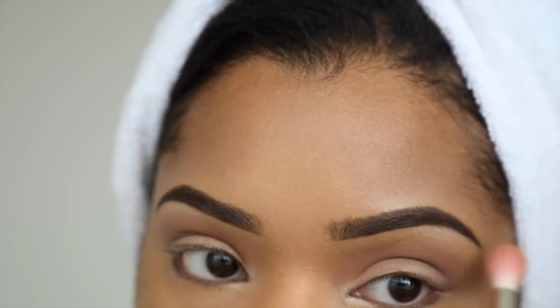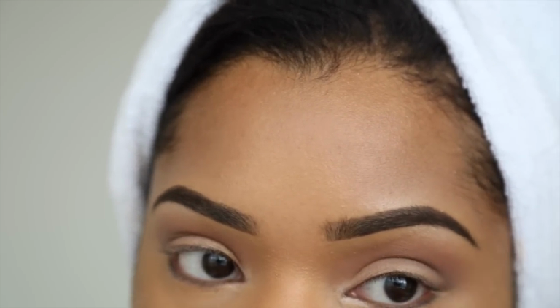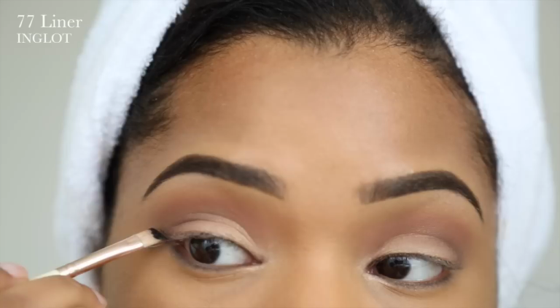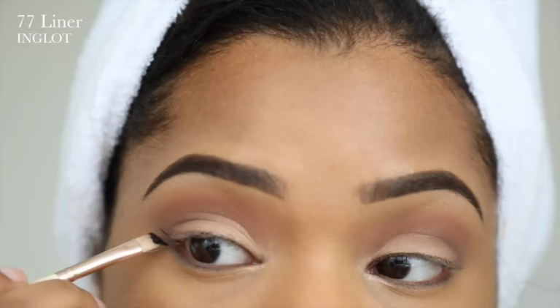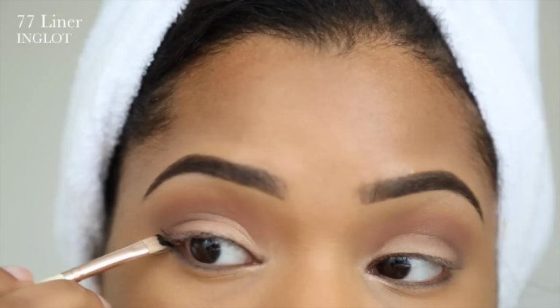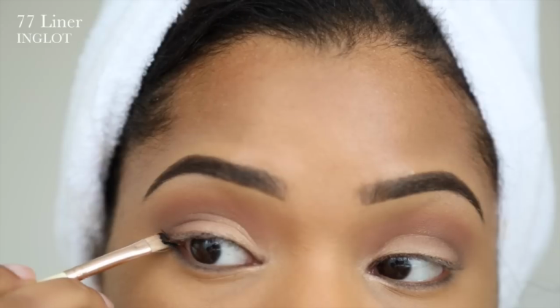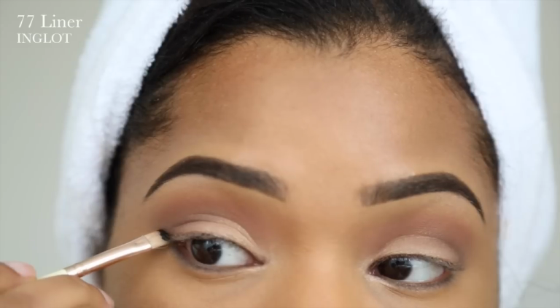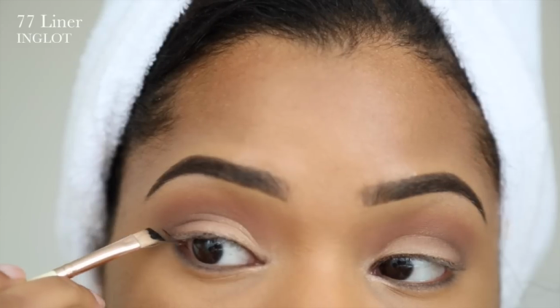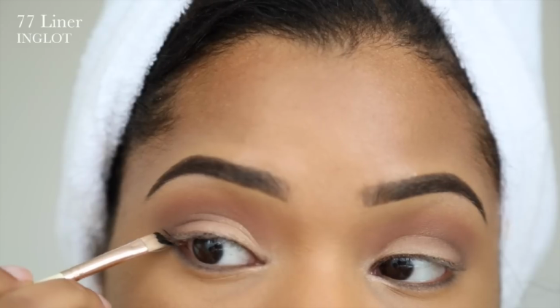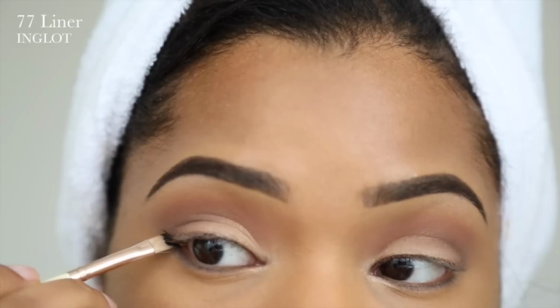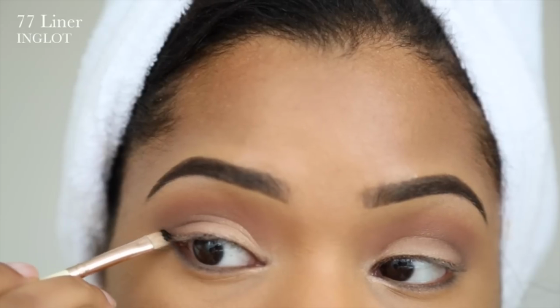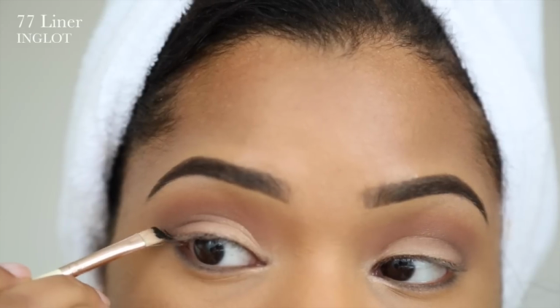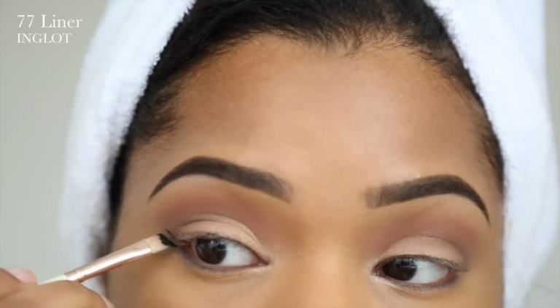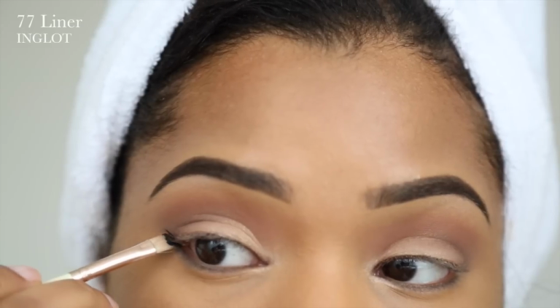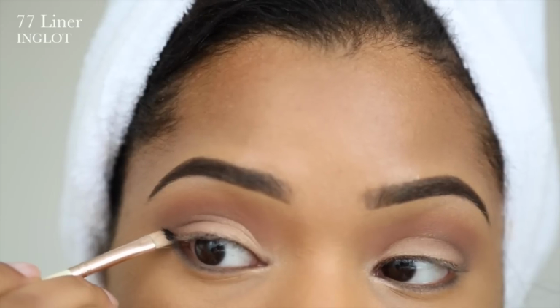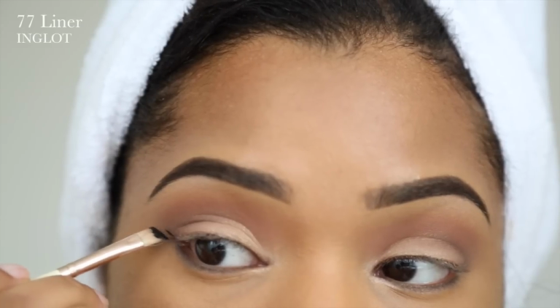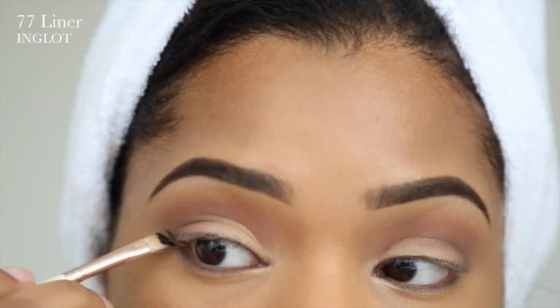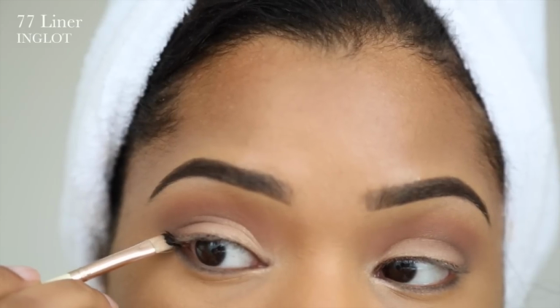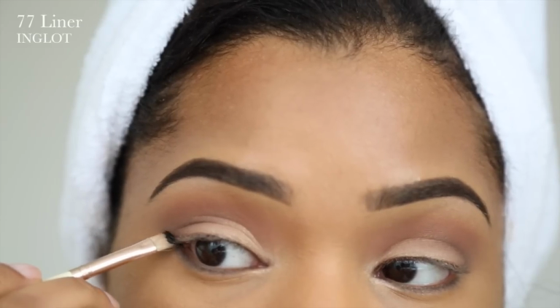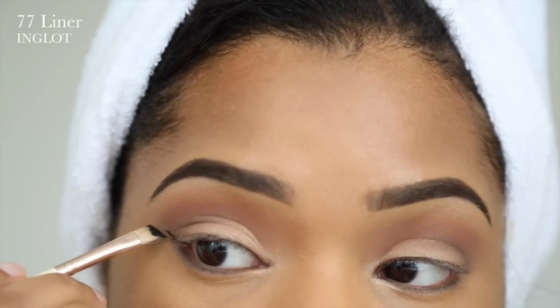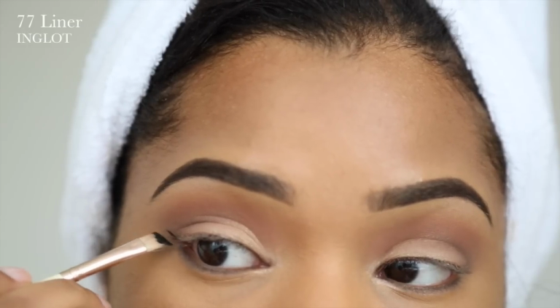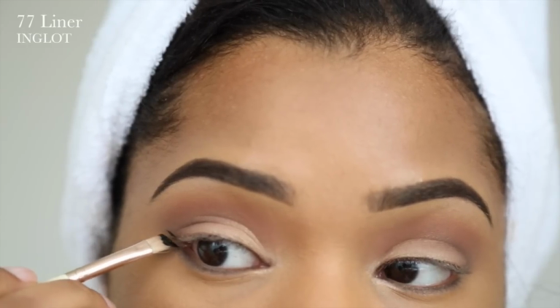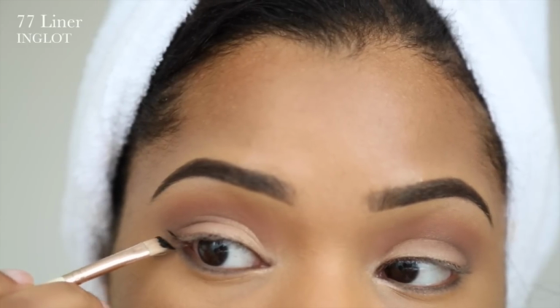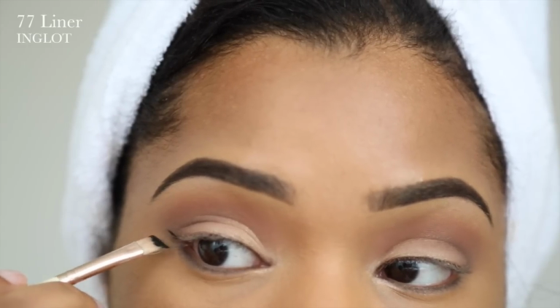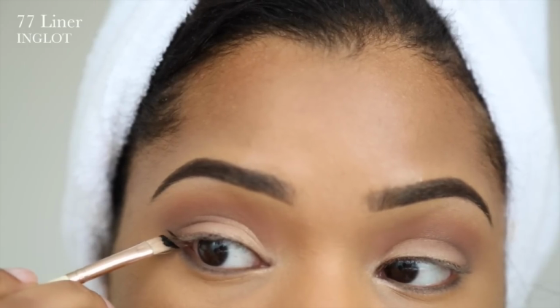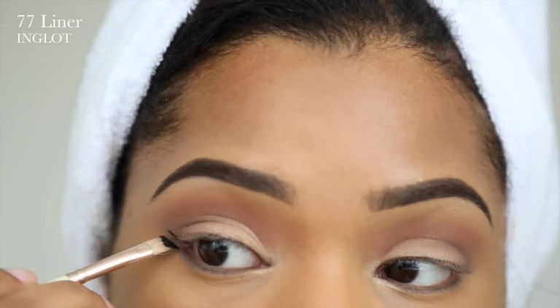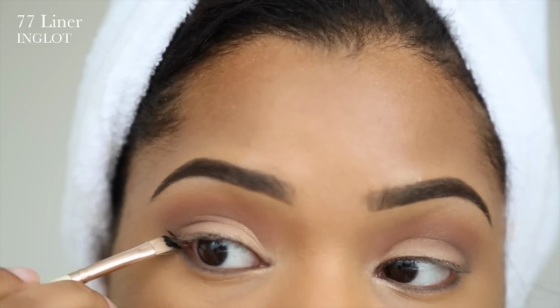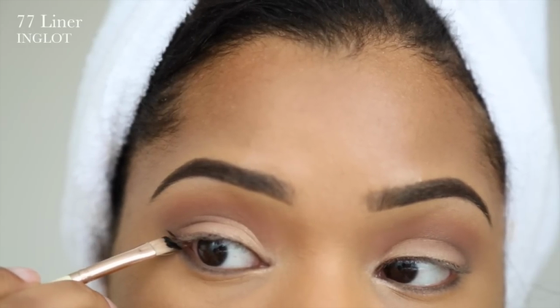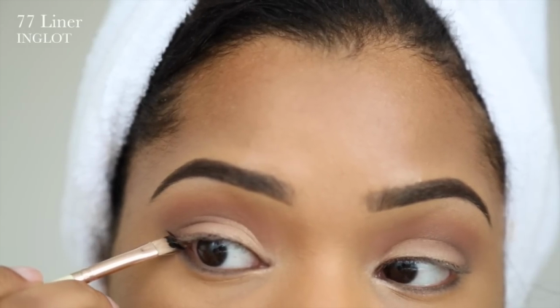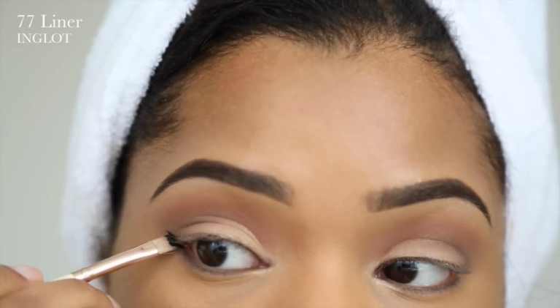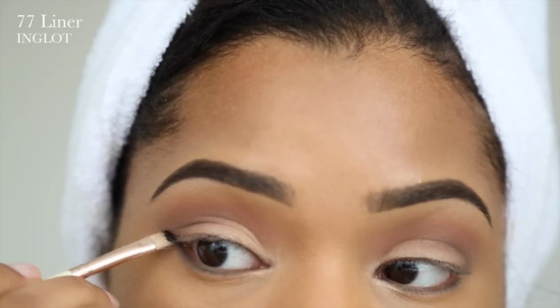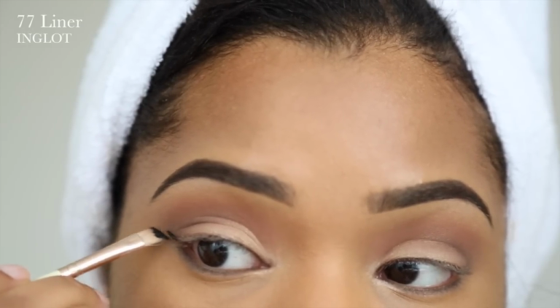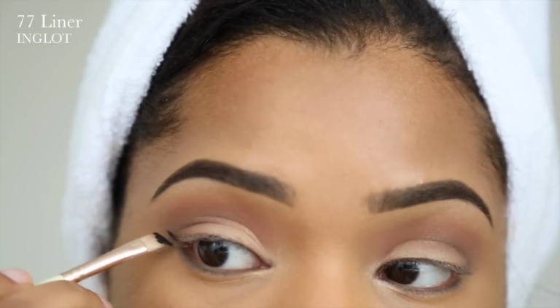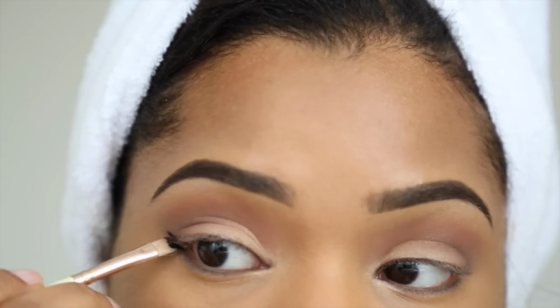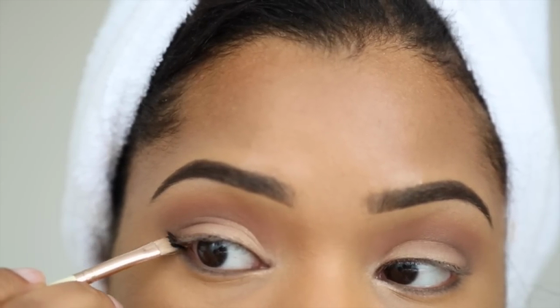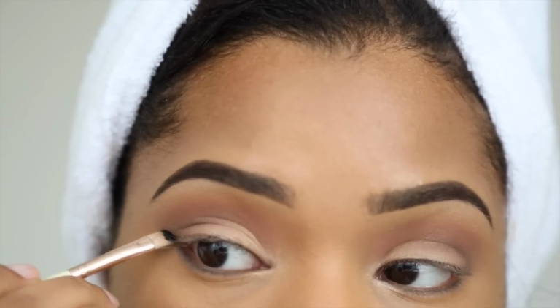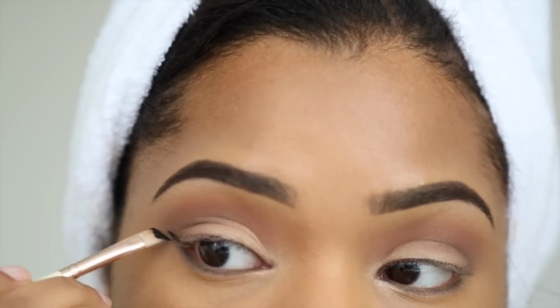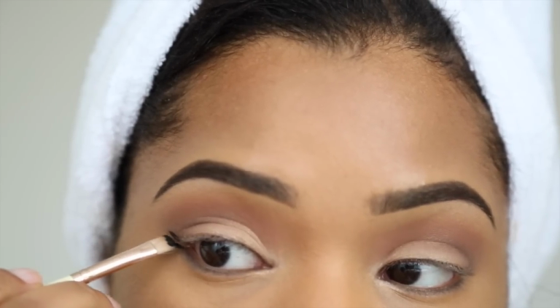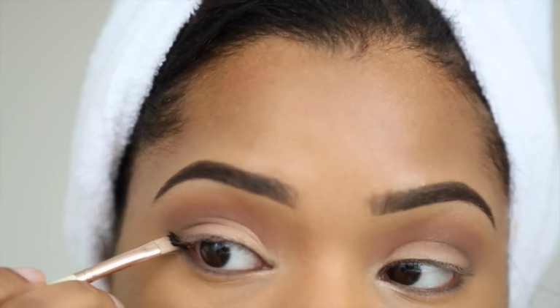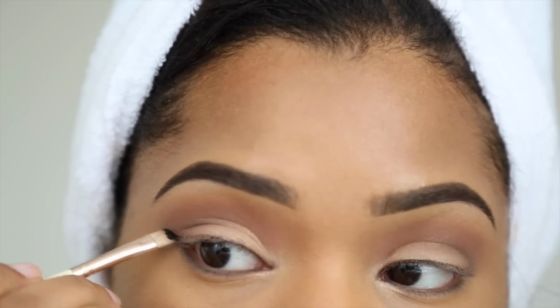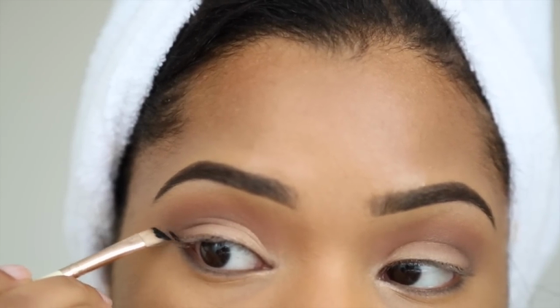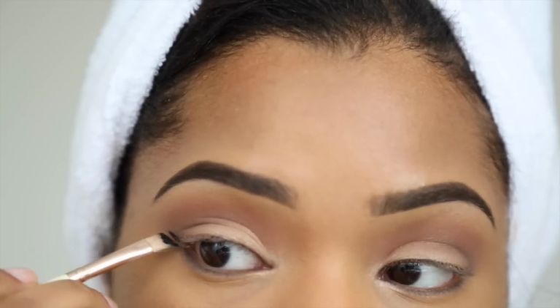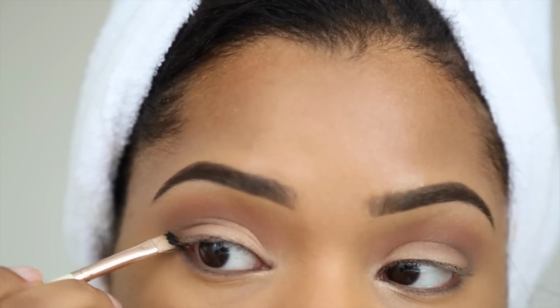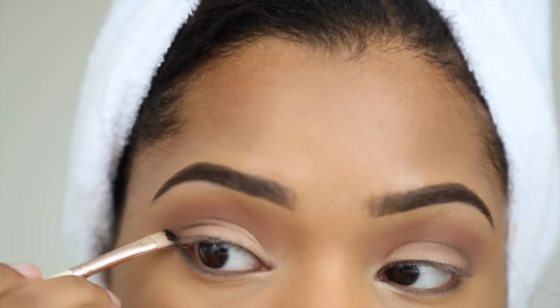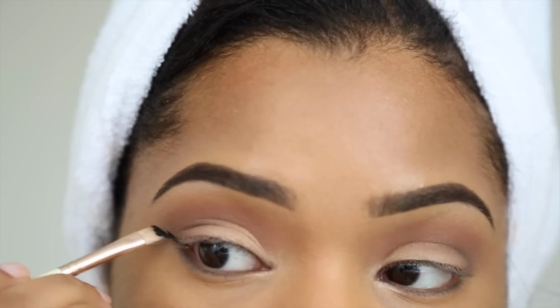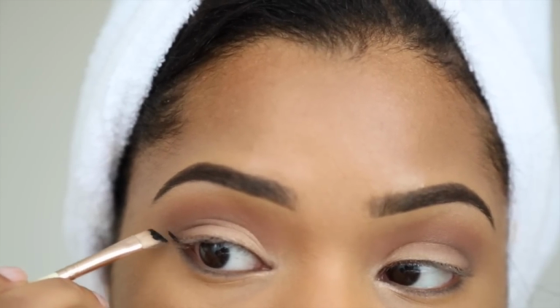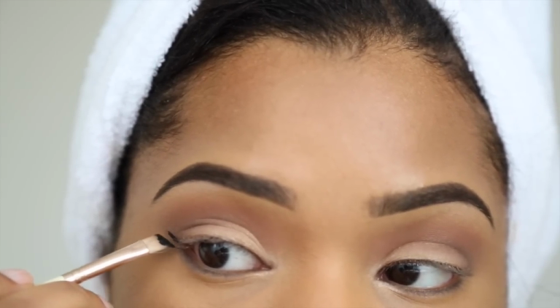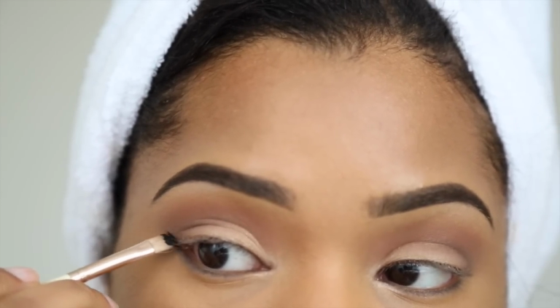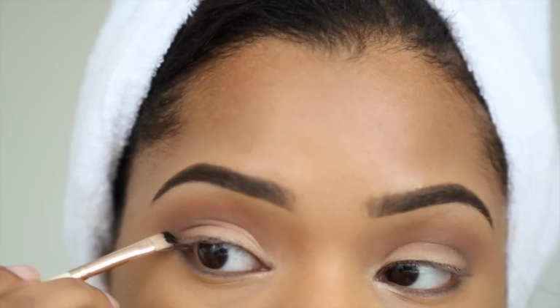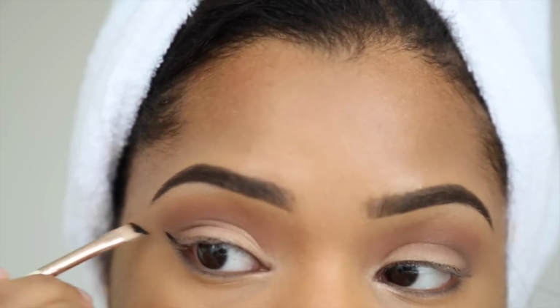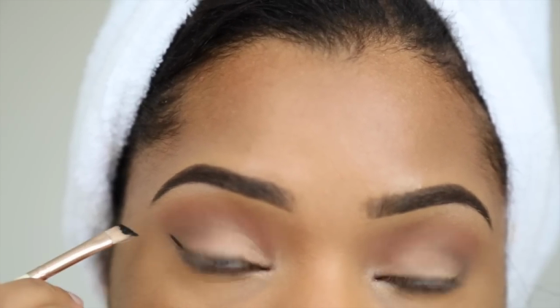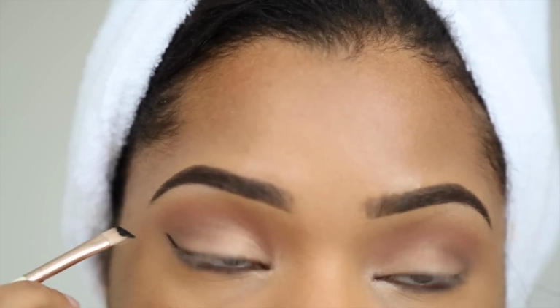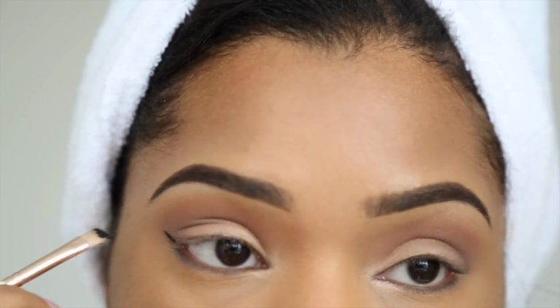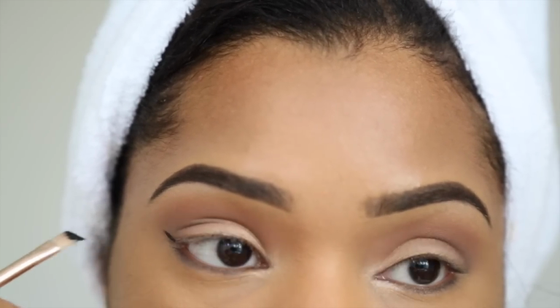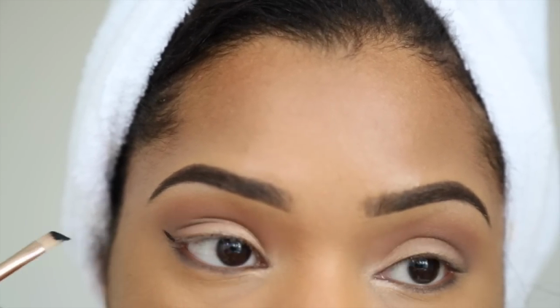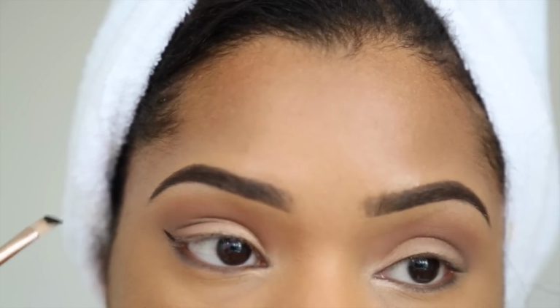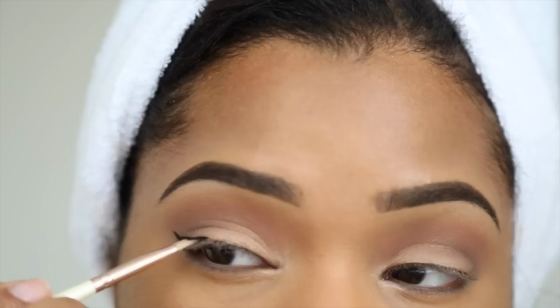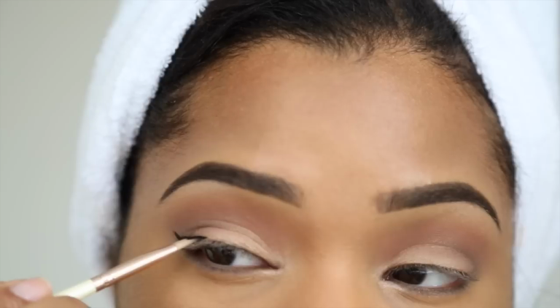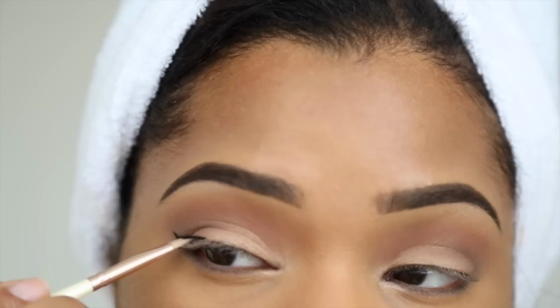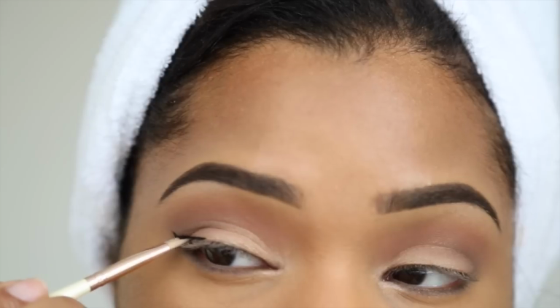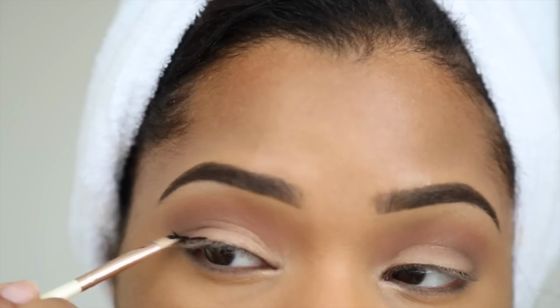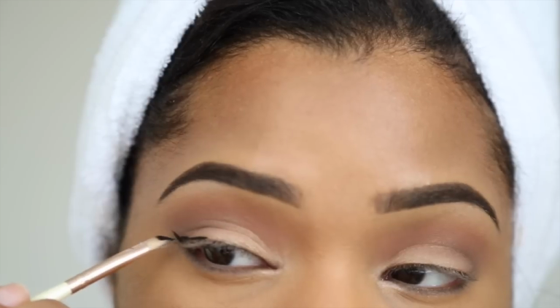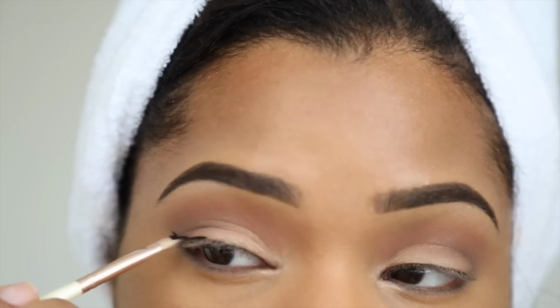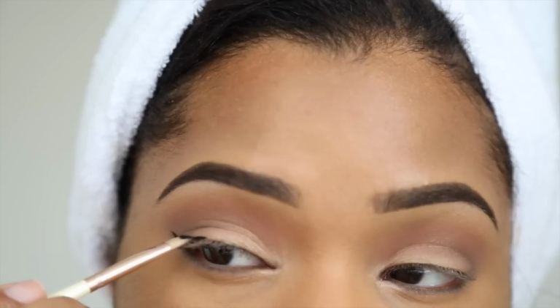Now I'm going to apply my eyeliner — I'm just going to use this Inglot eyeliner just on my eyelid and then create a really nice wing.